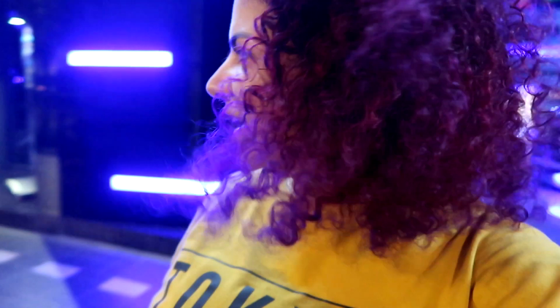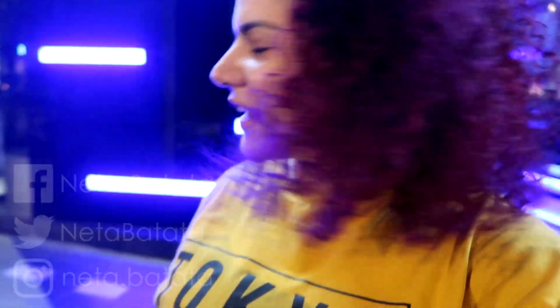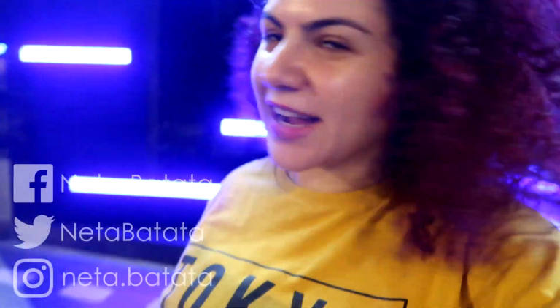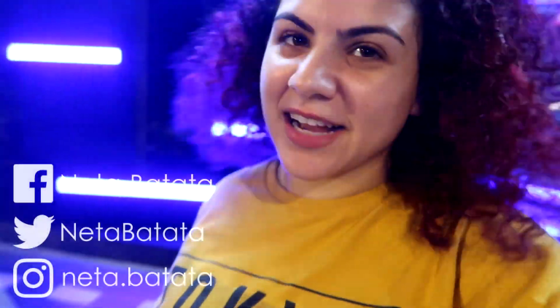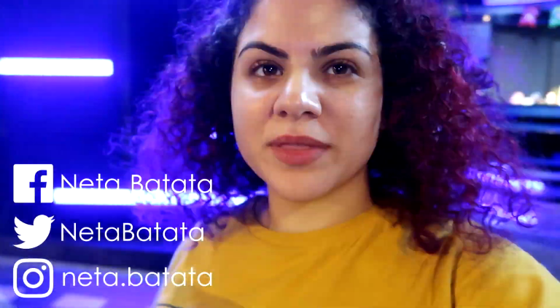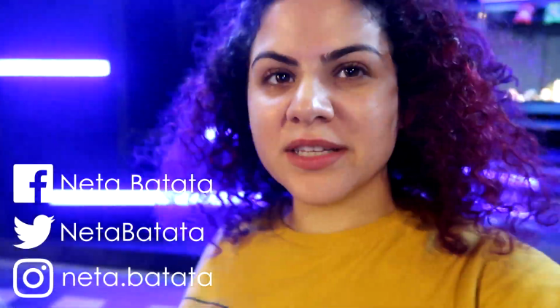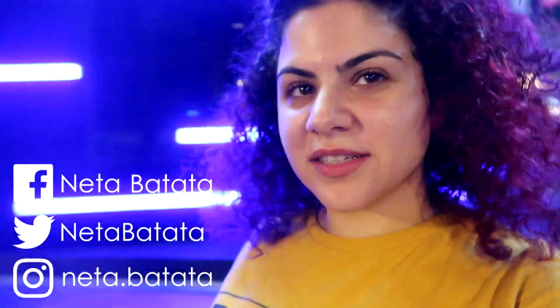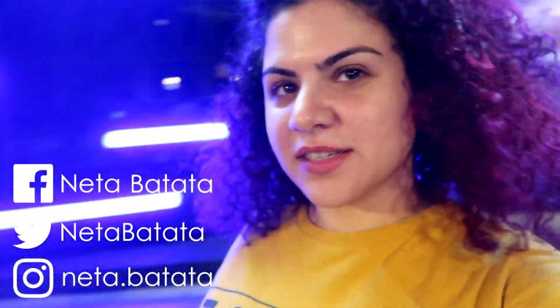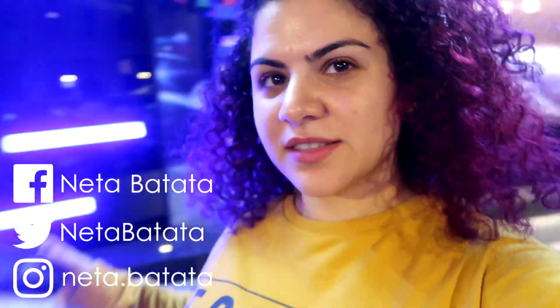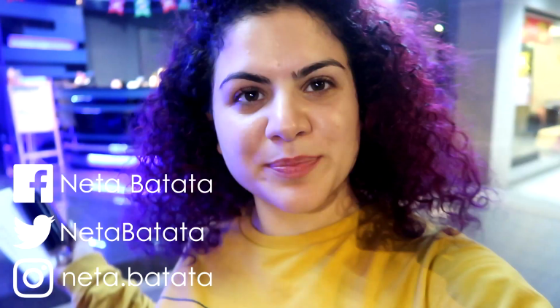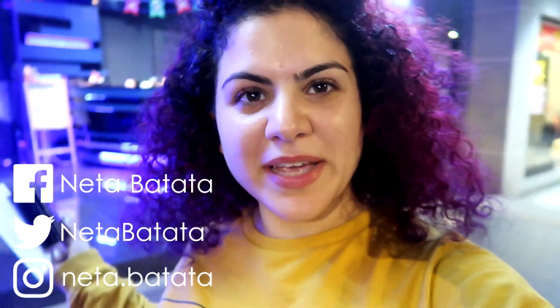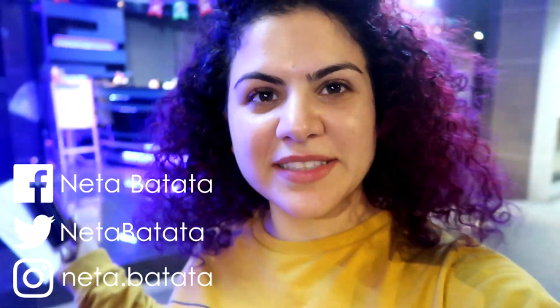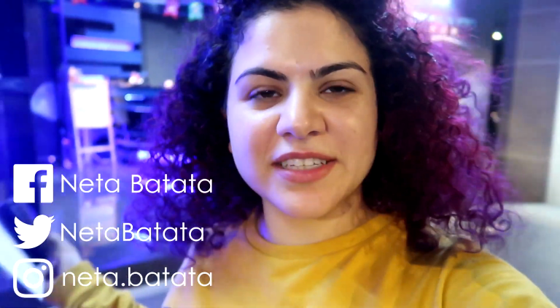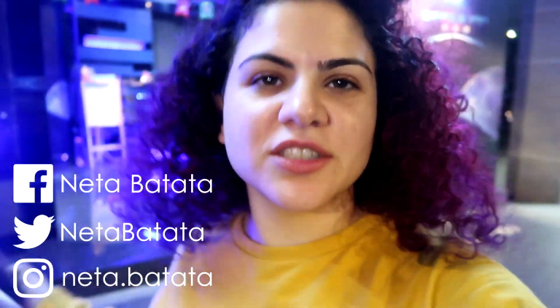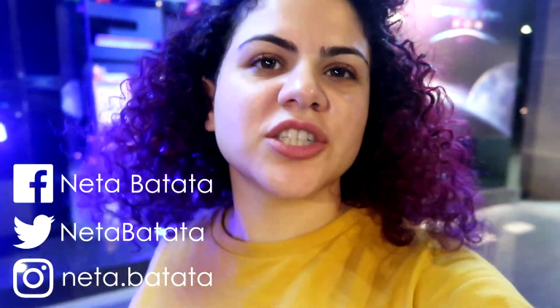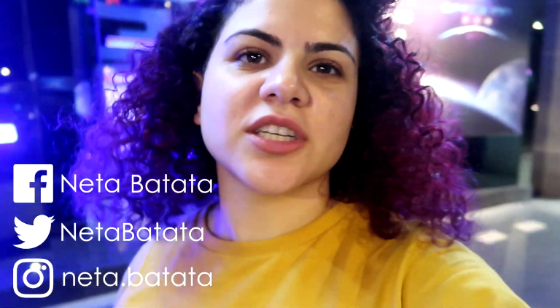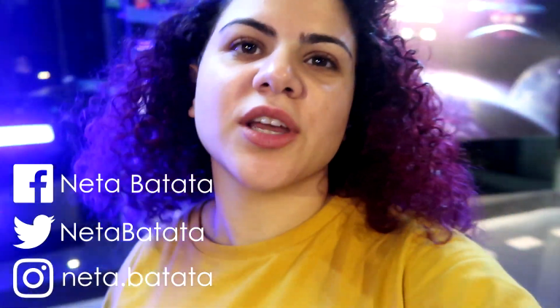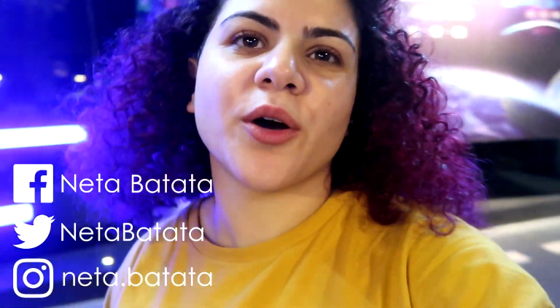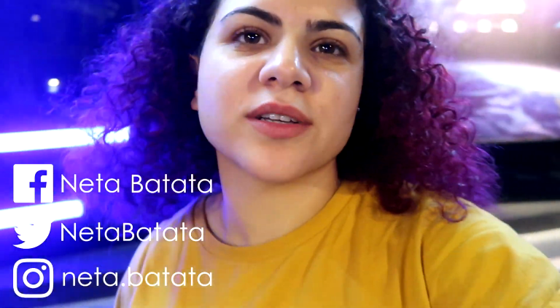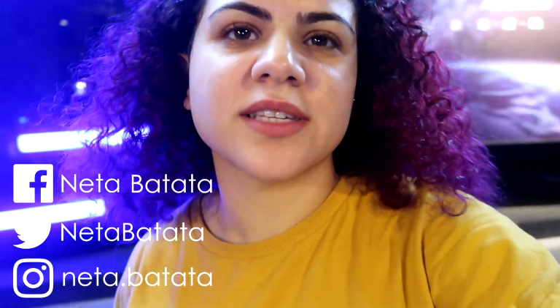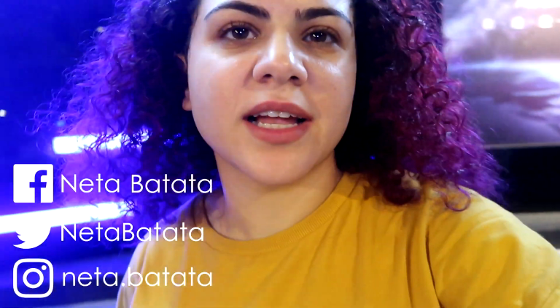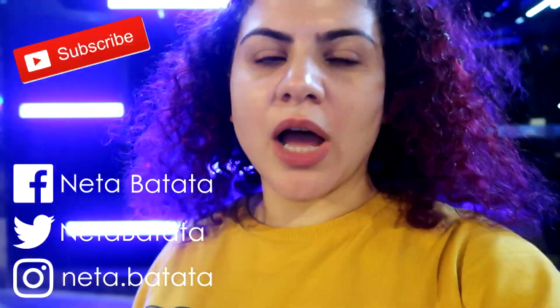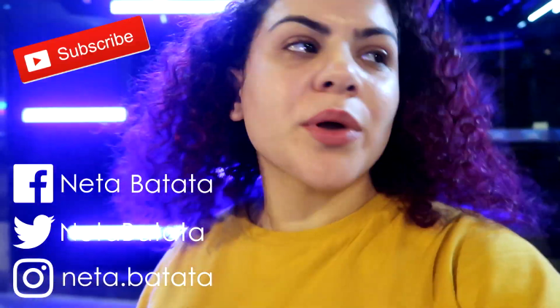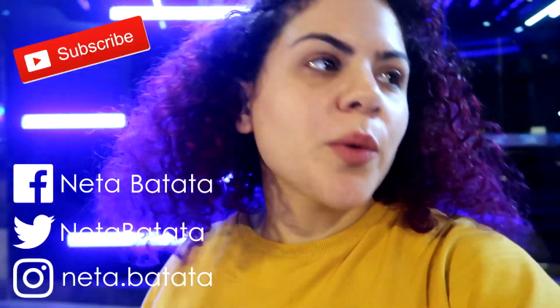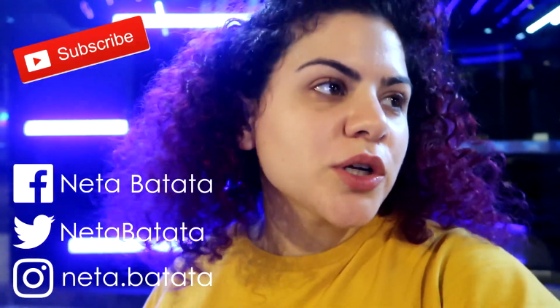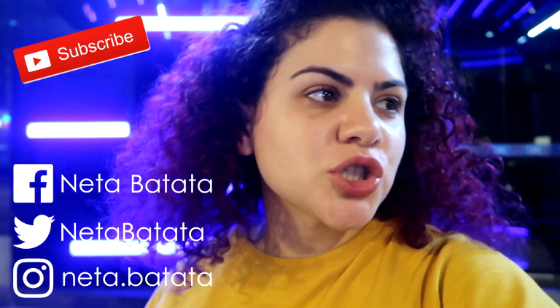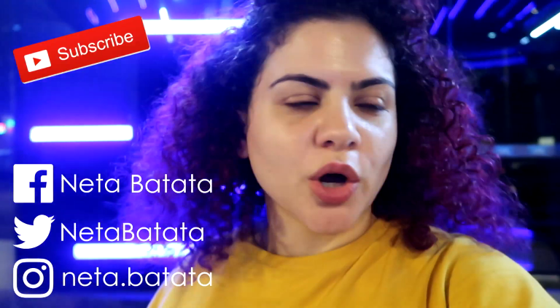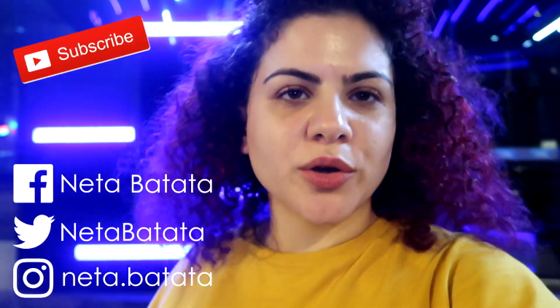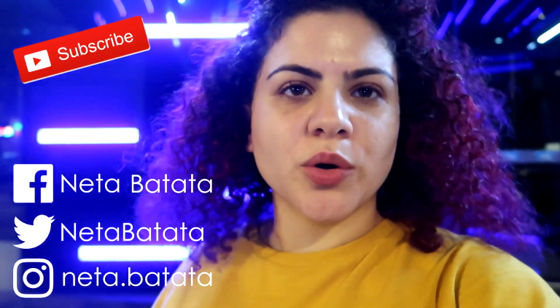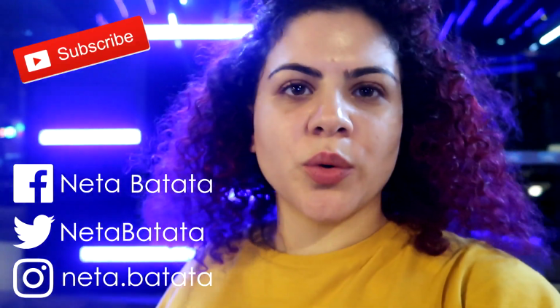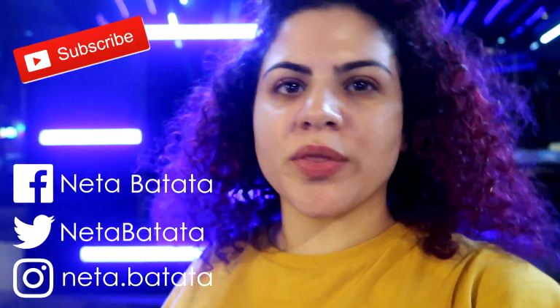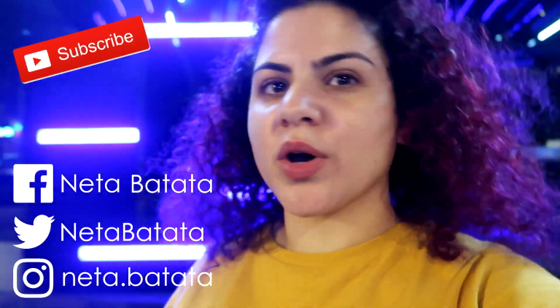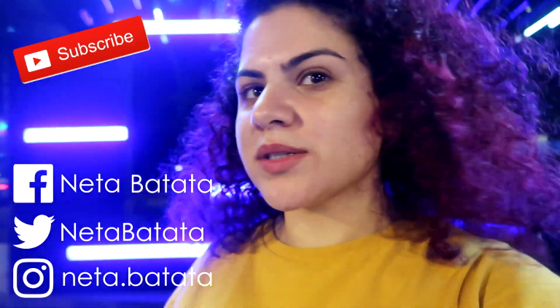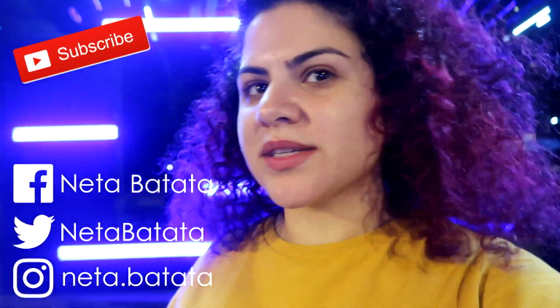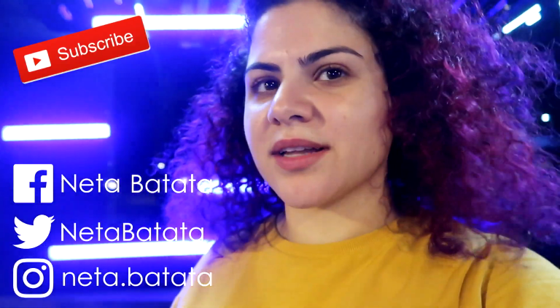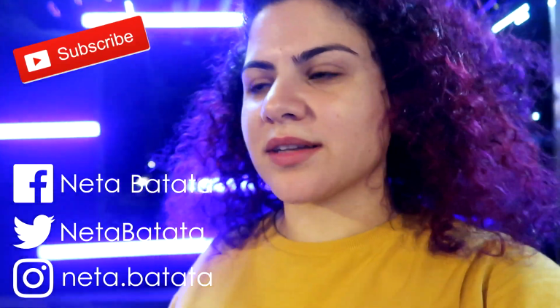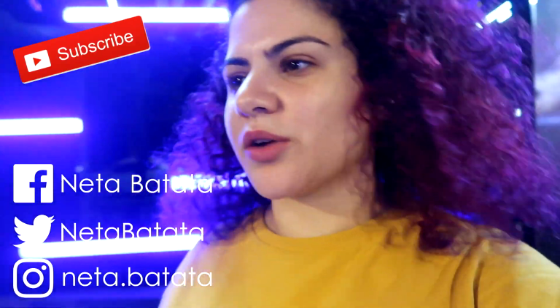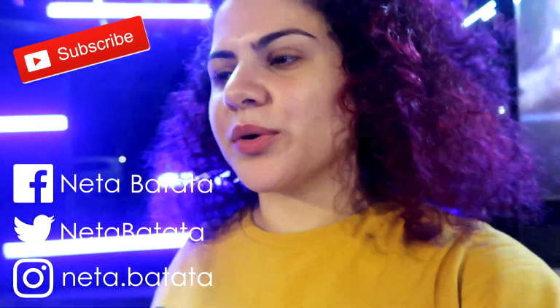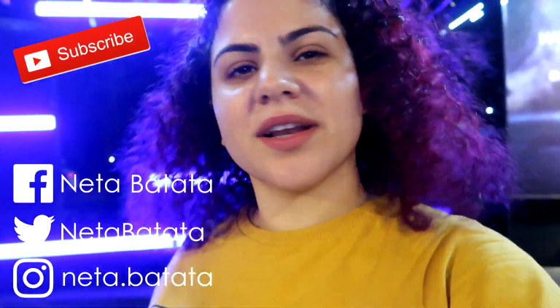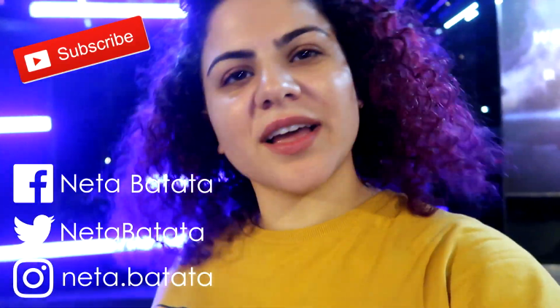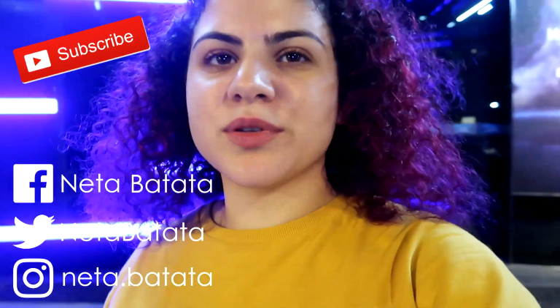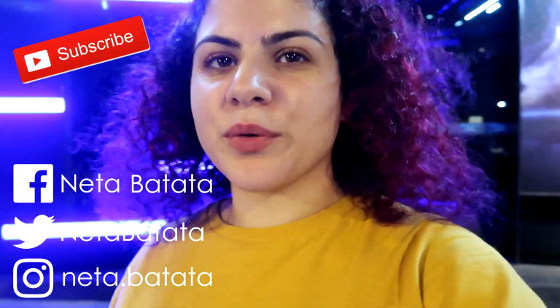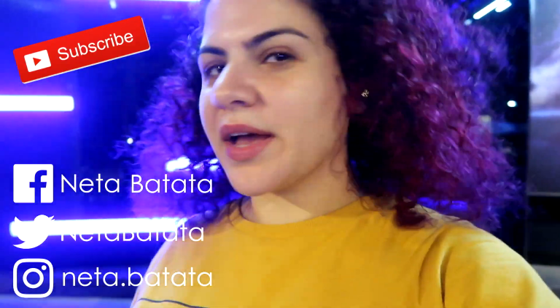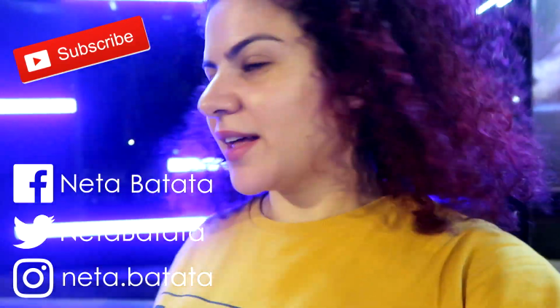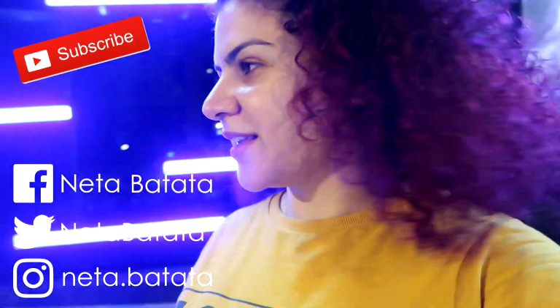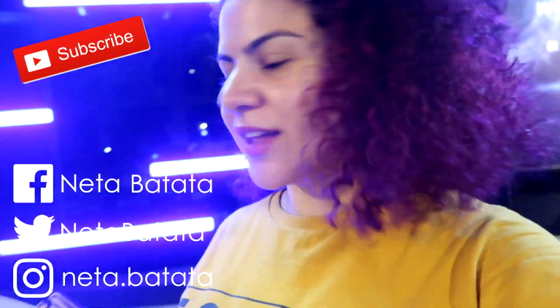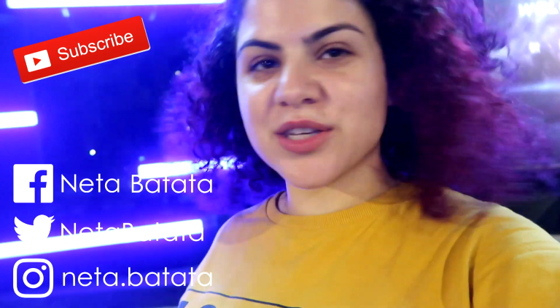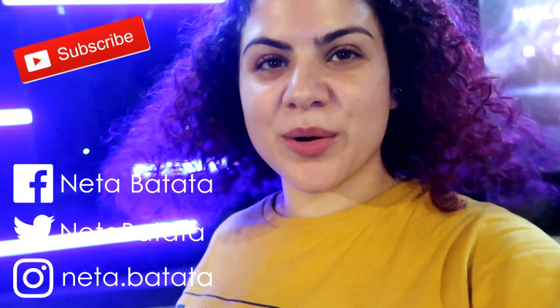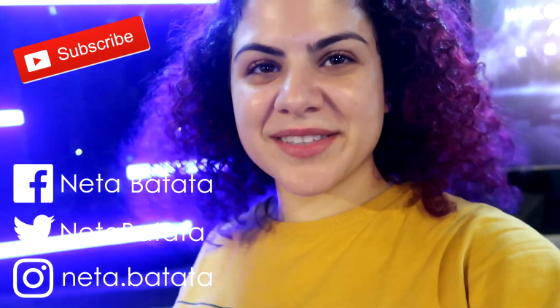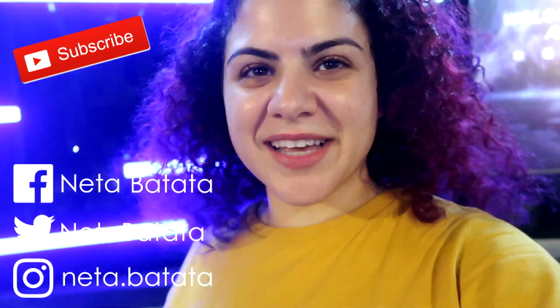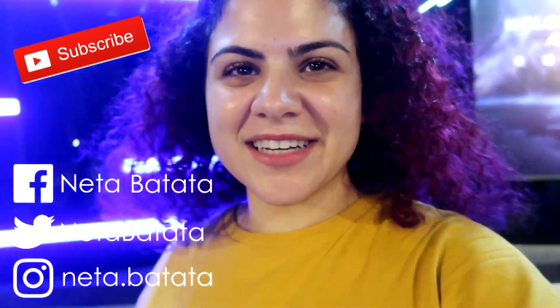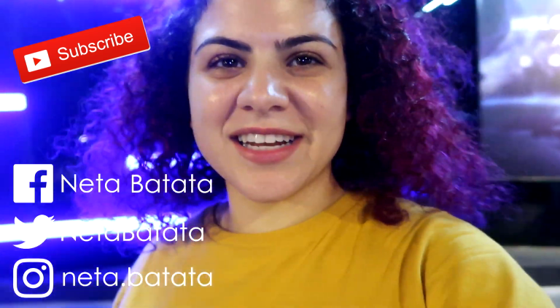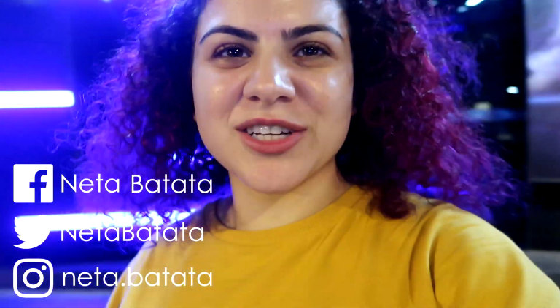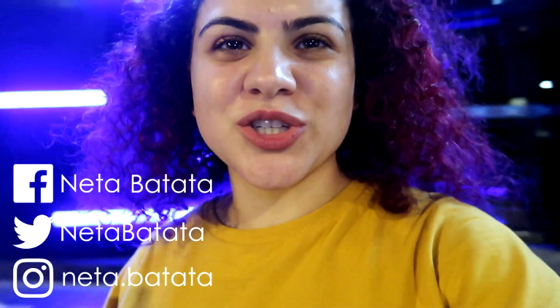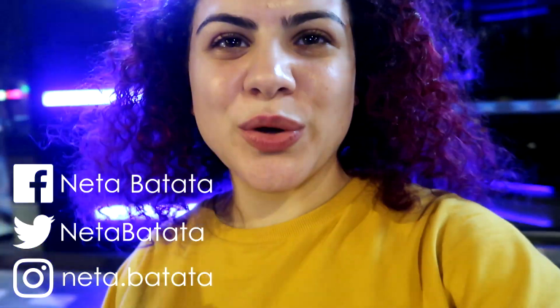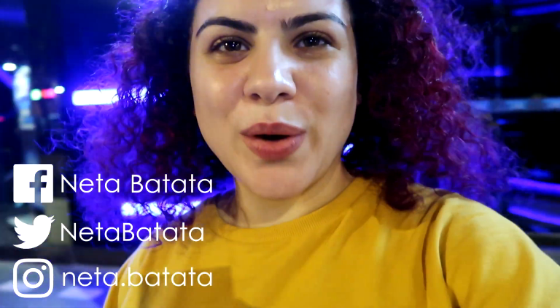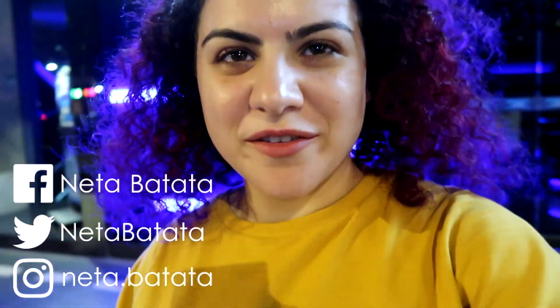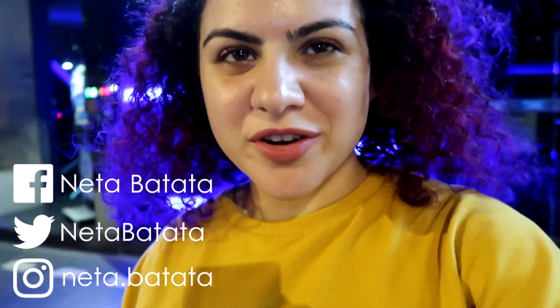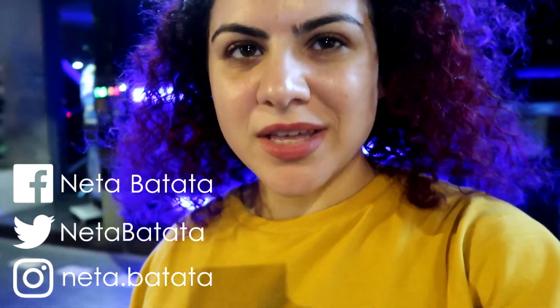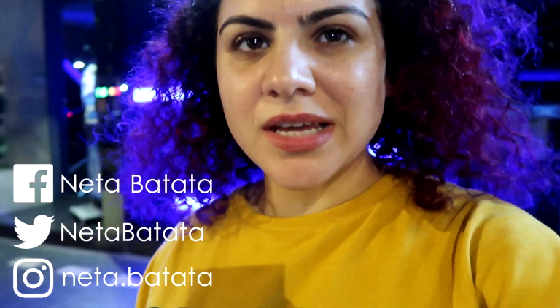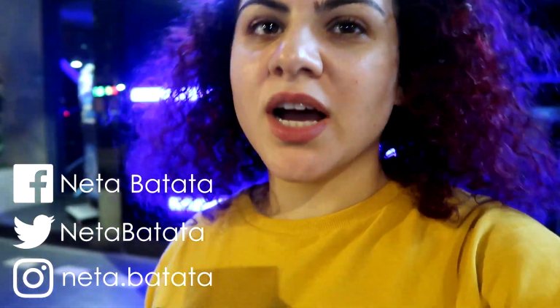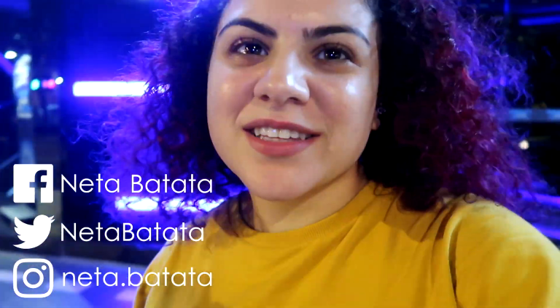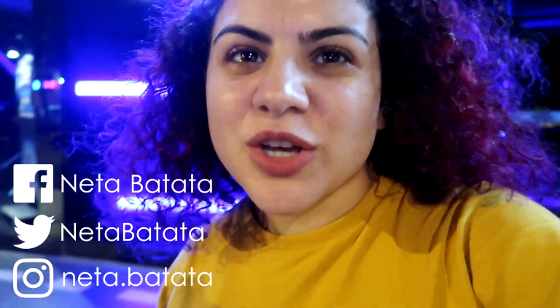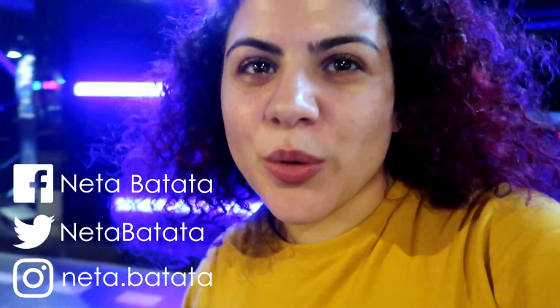Hey guys, this is Space Inn Xinyi hostel. I really want to show you the hostel that I really like. Let's go inside and I'll show you everything.